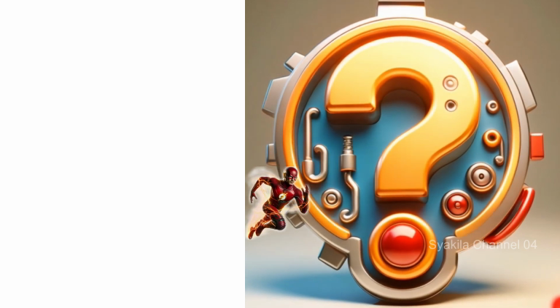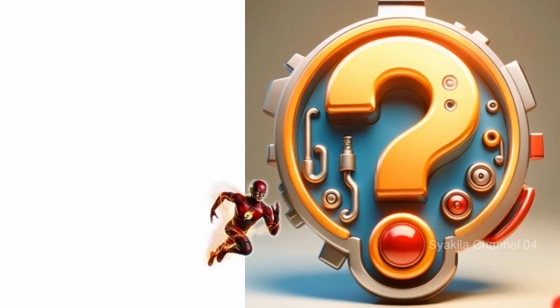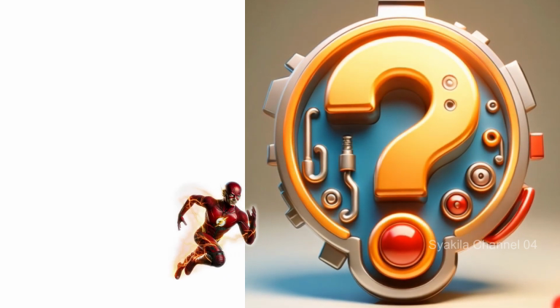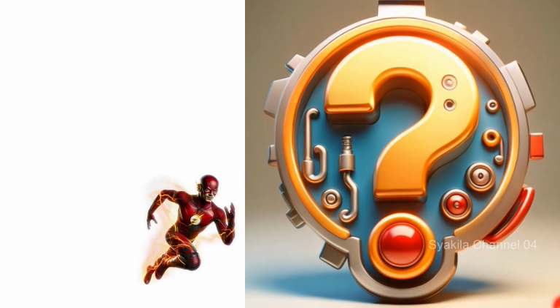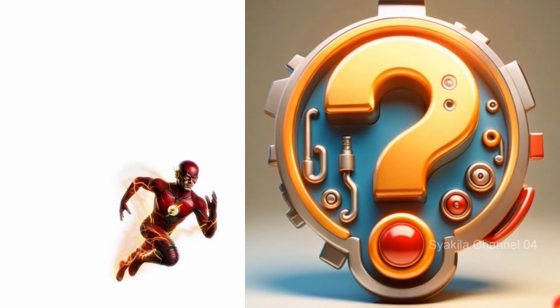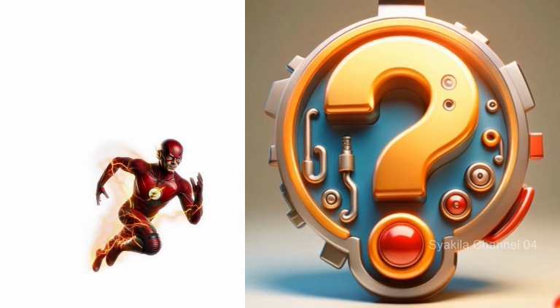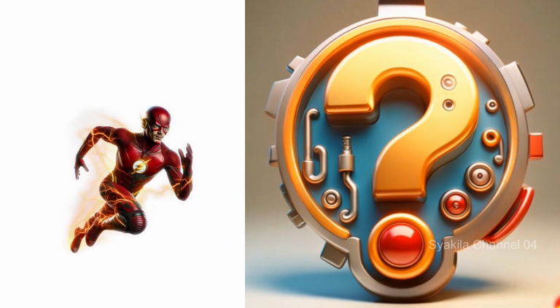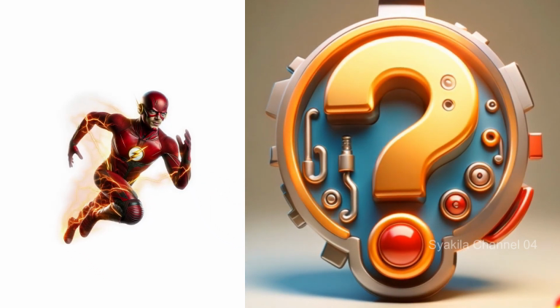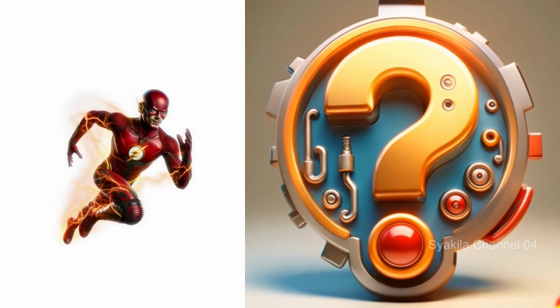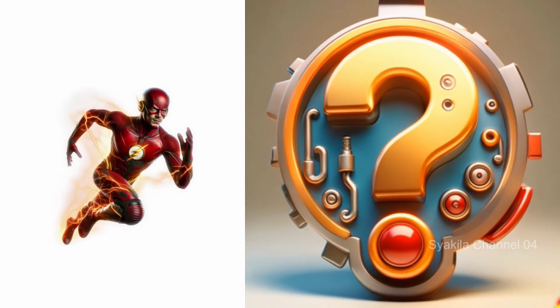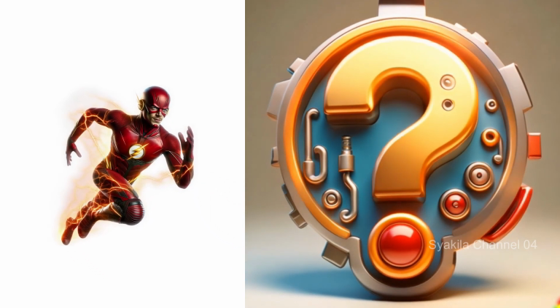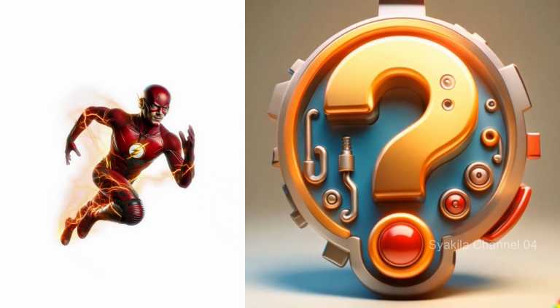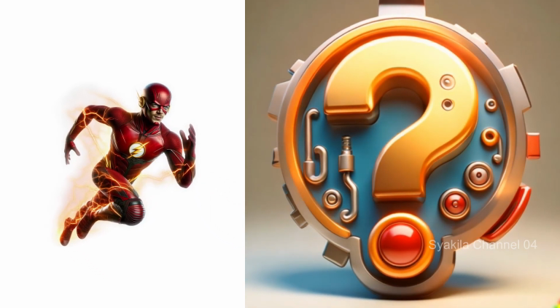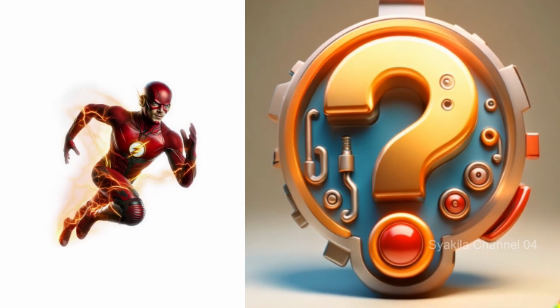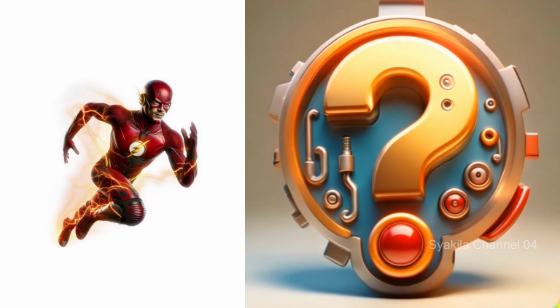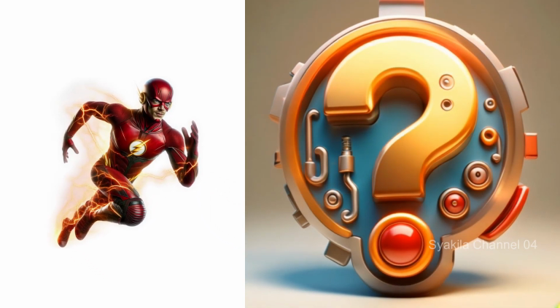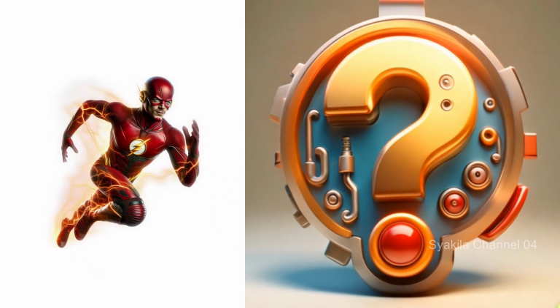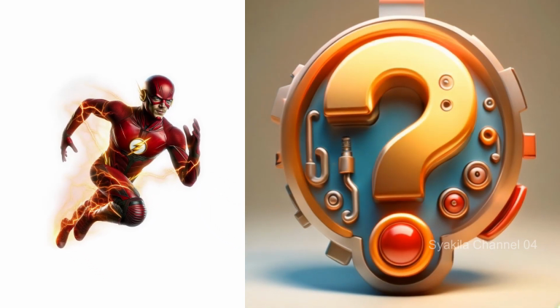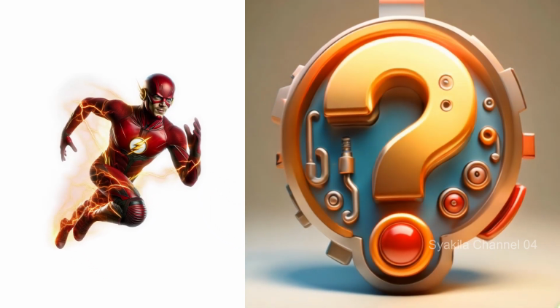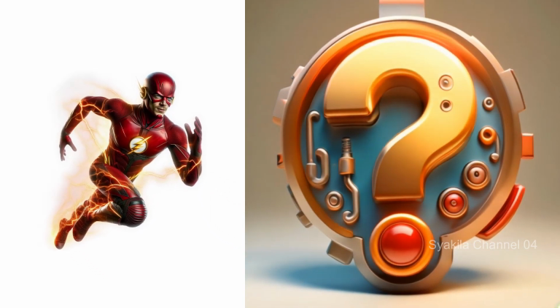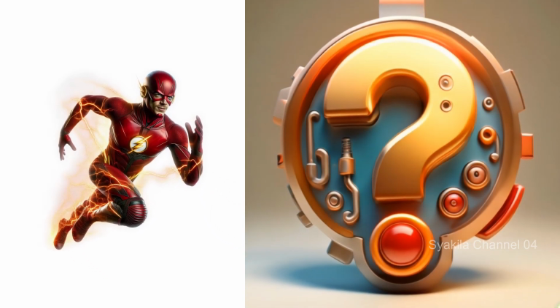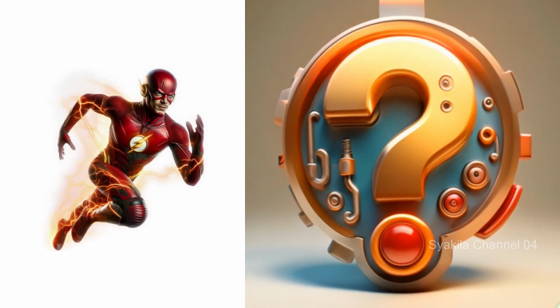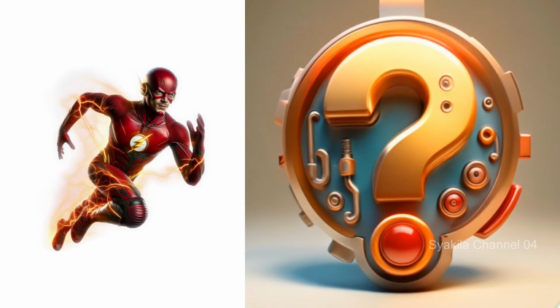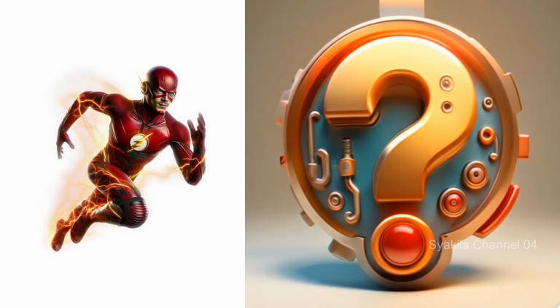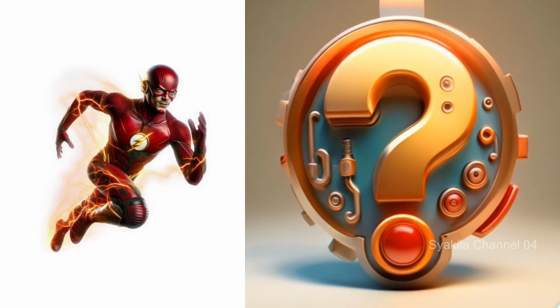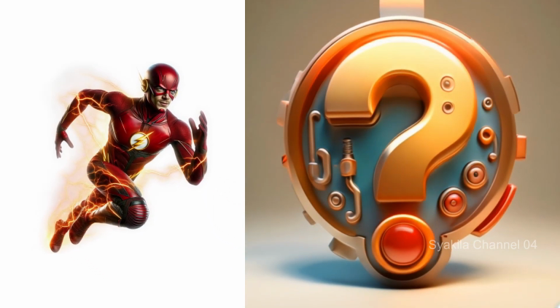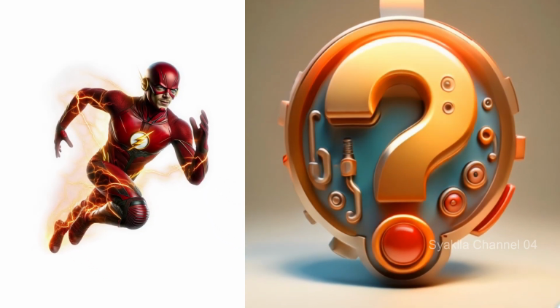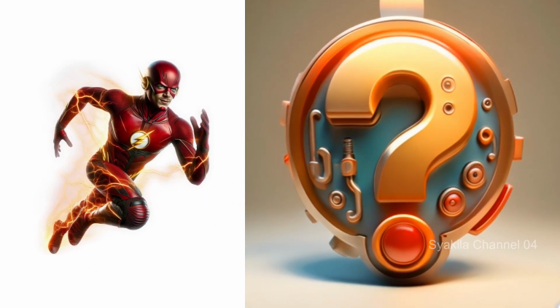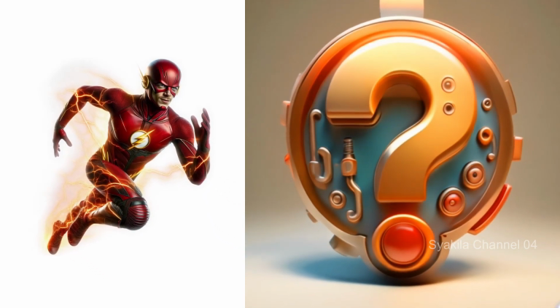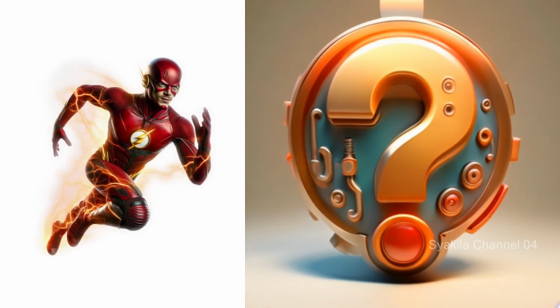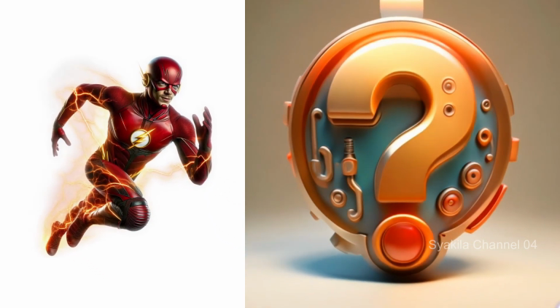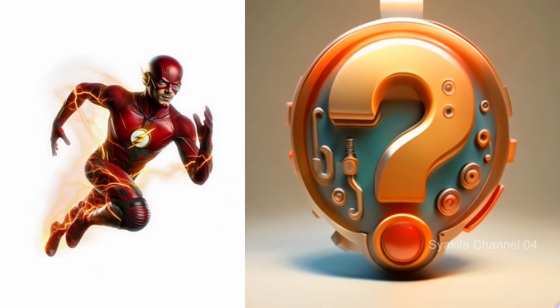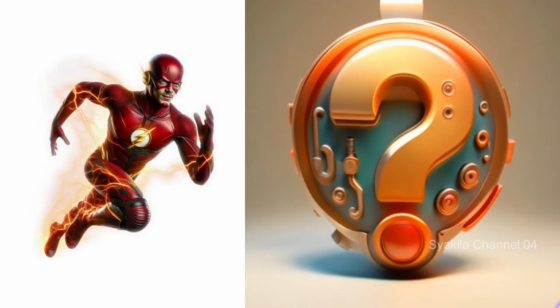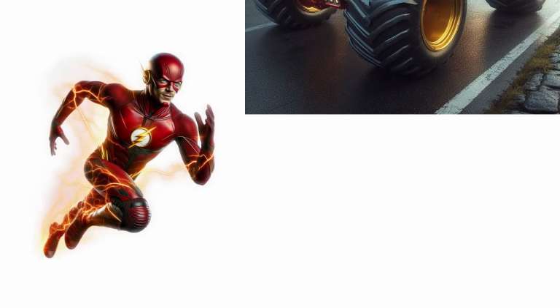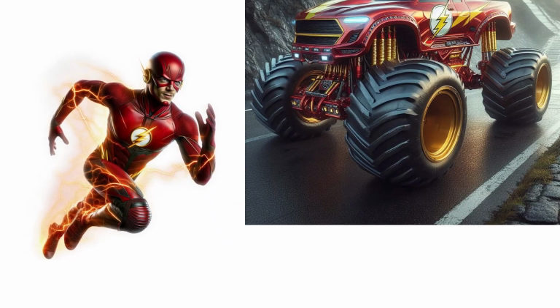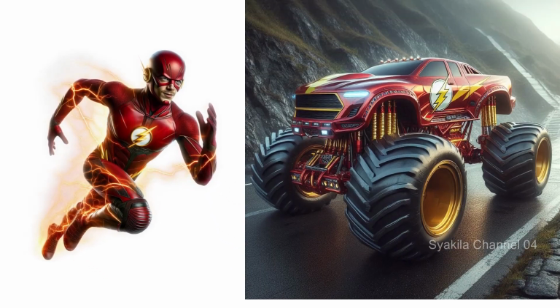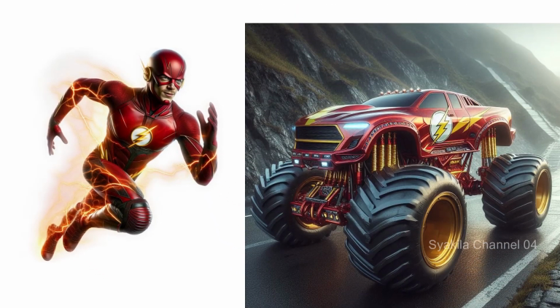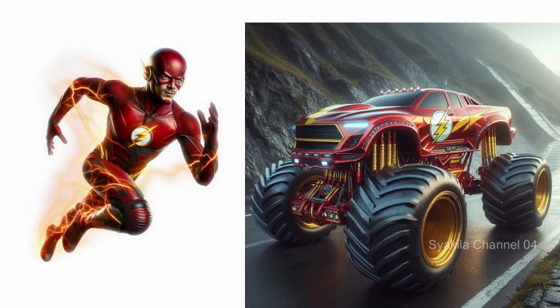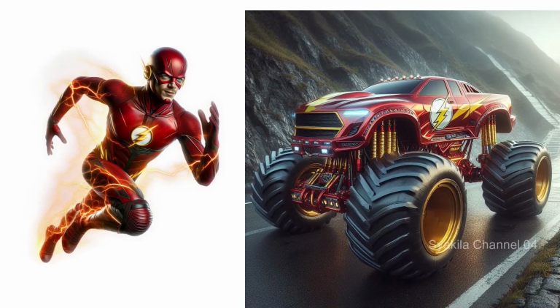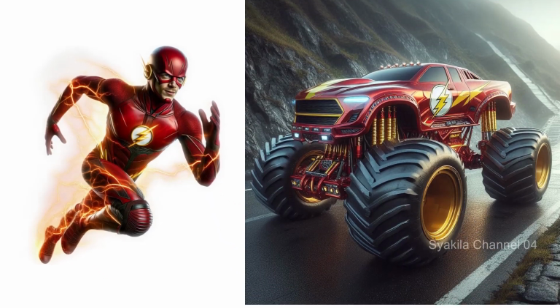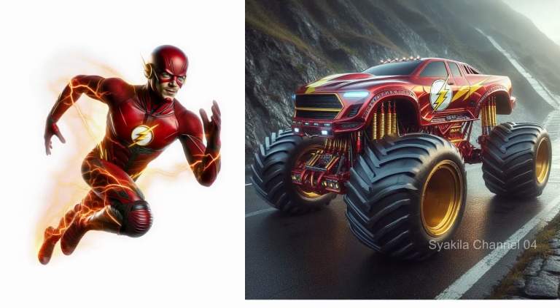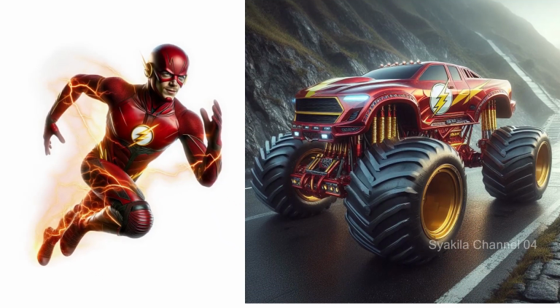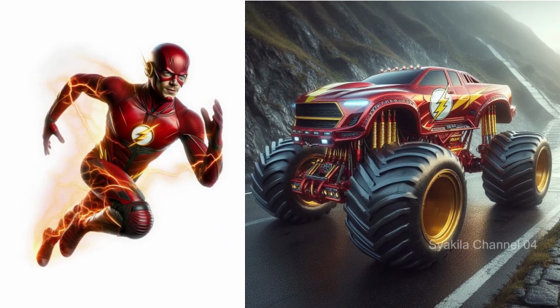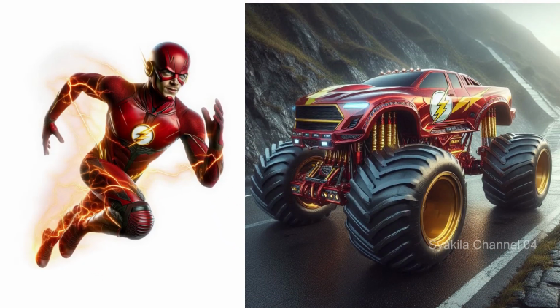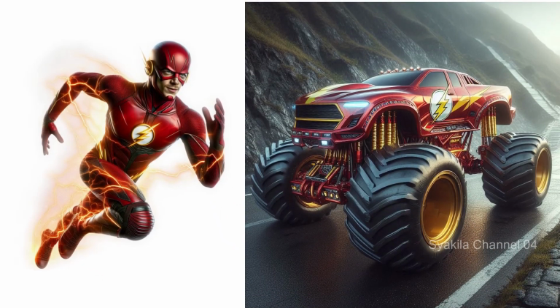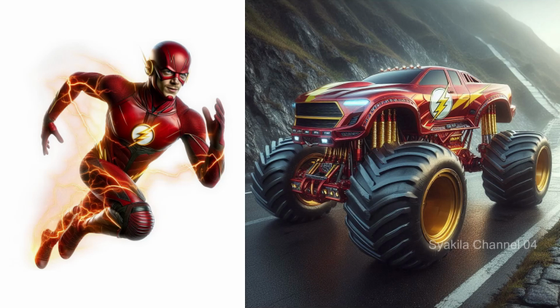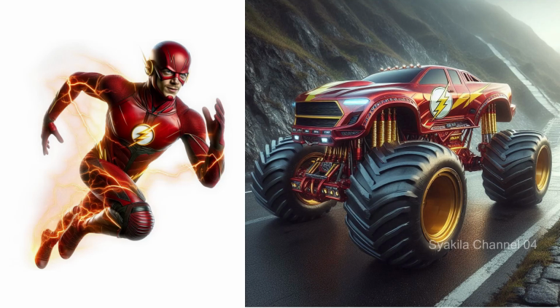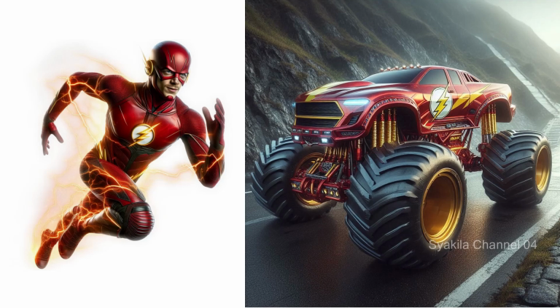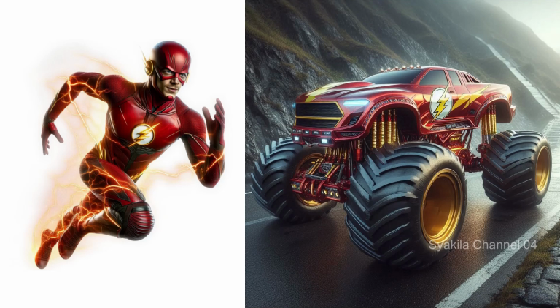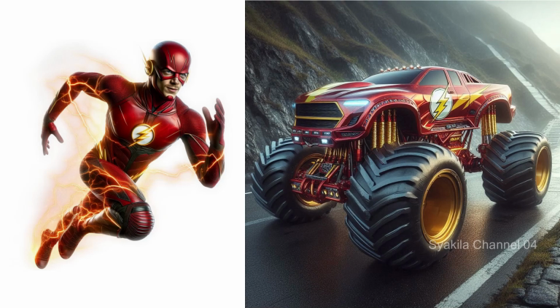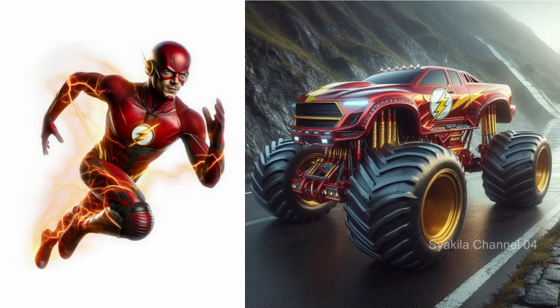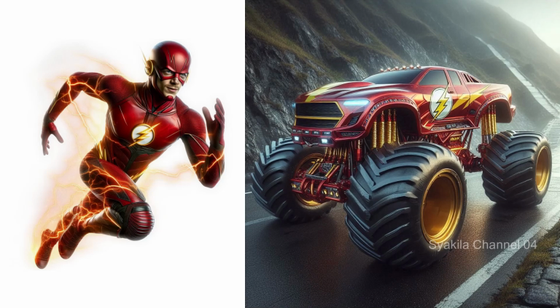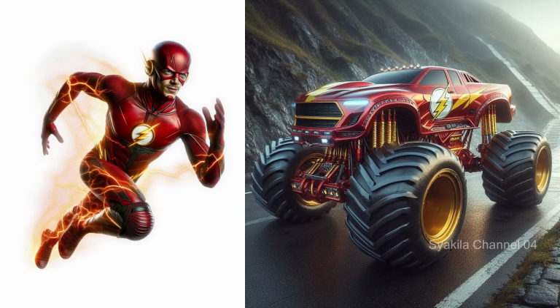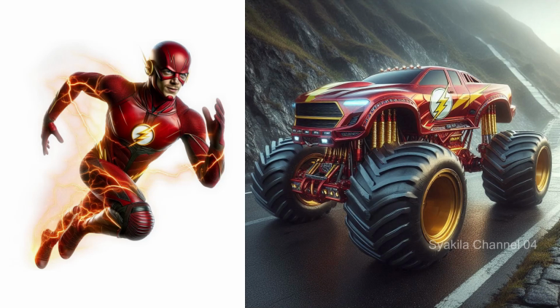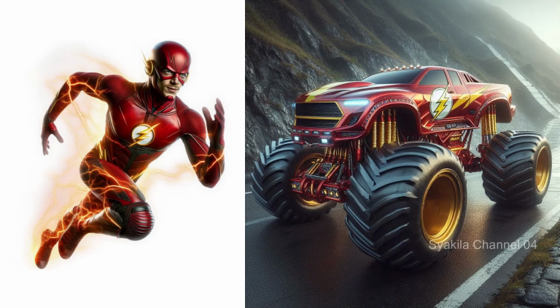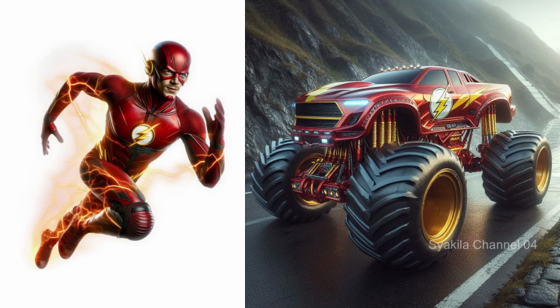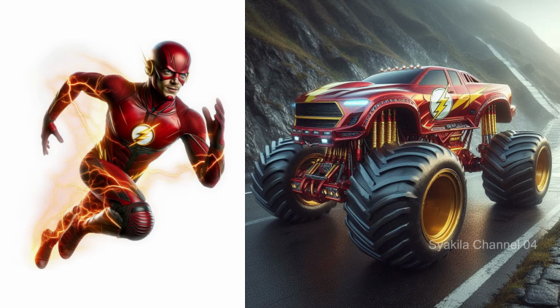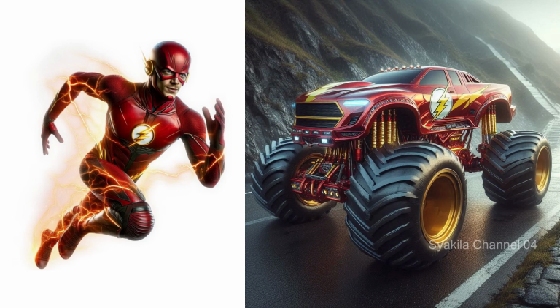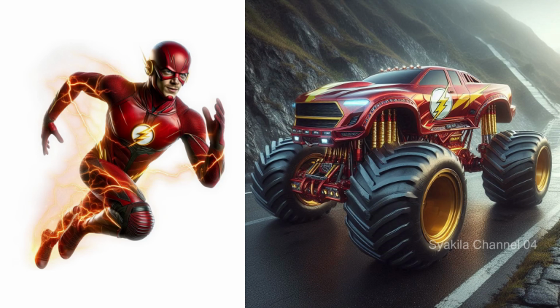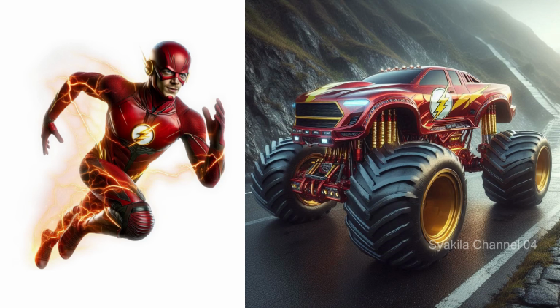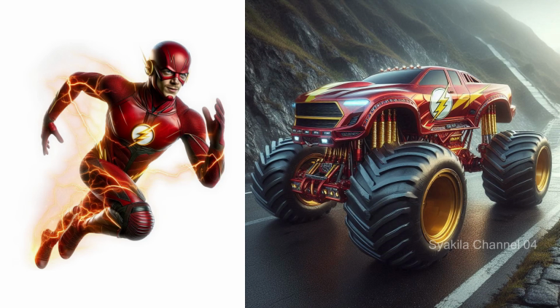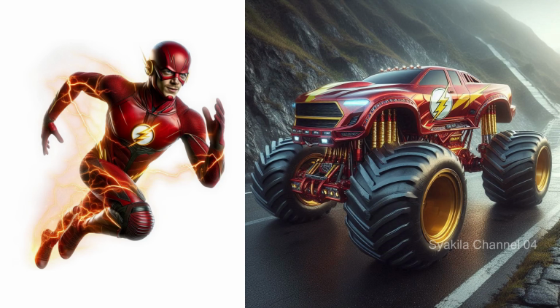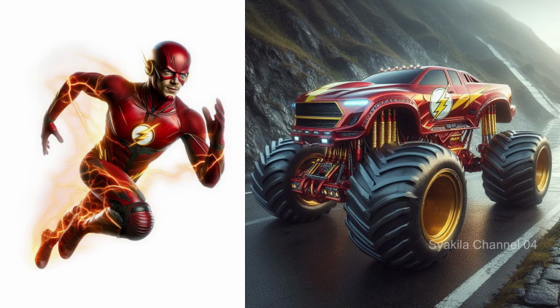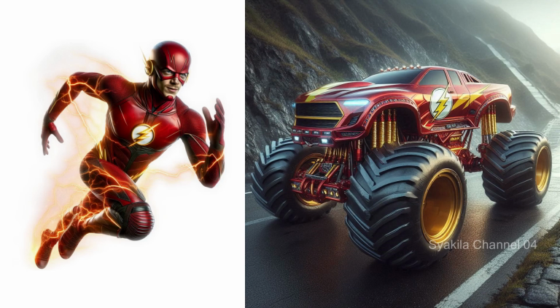The Flash. Definitely a distinctive speed element.